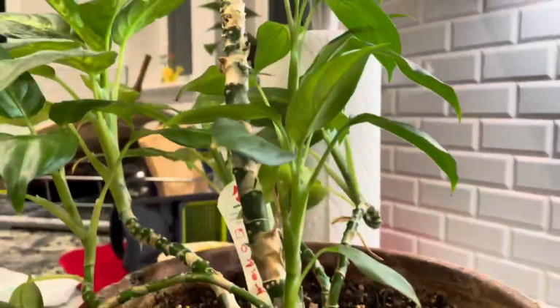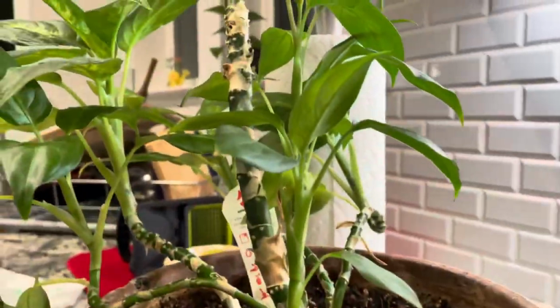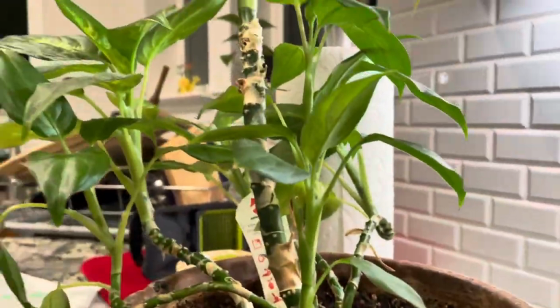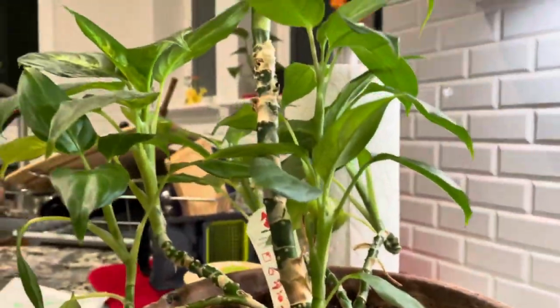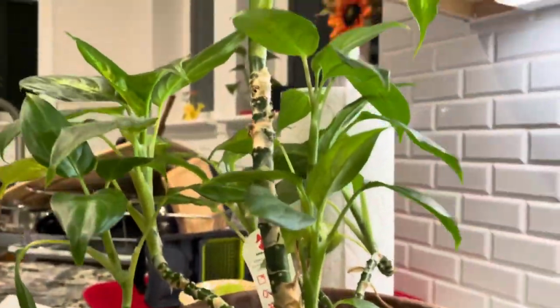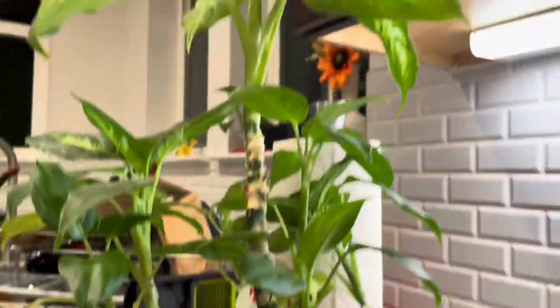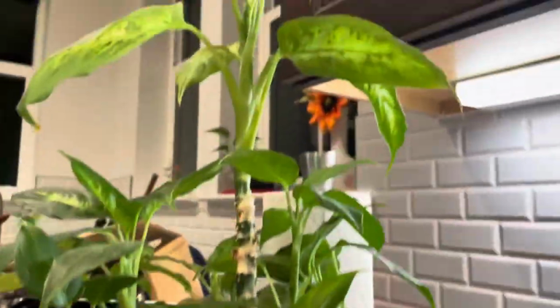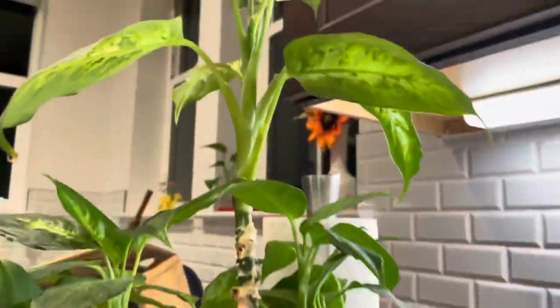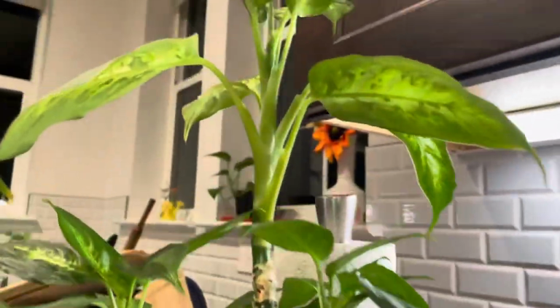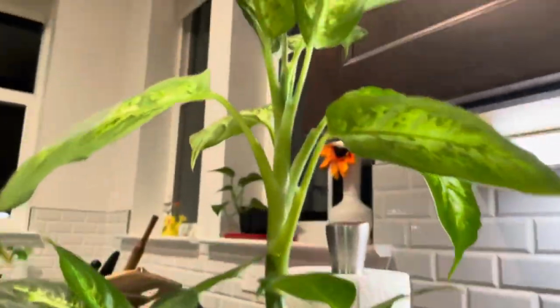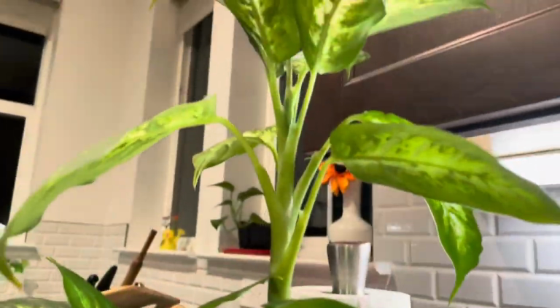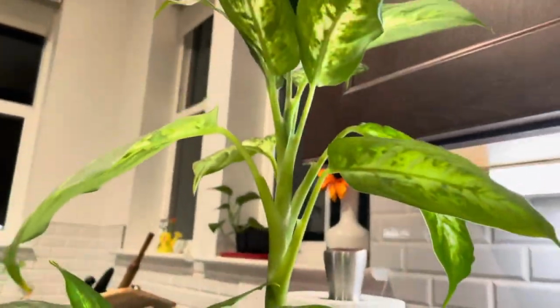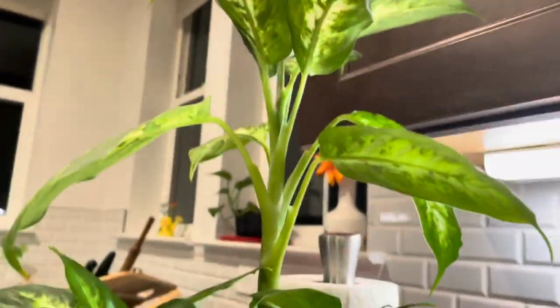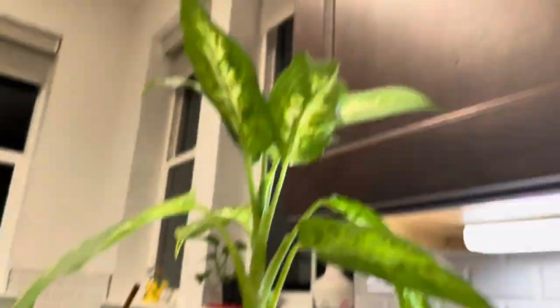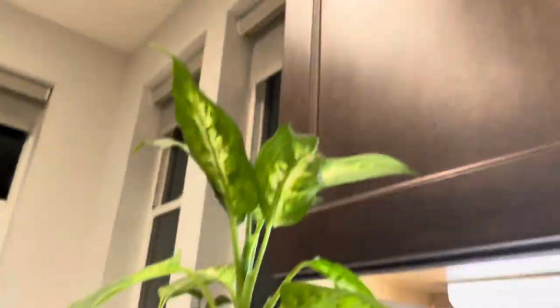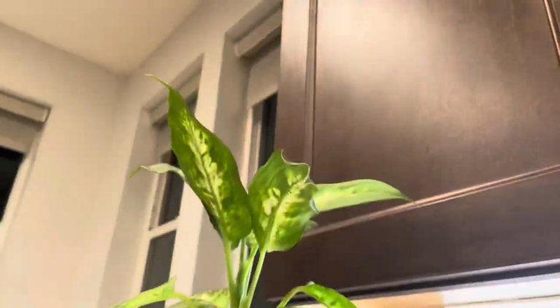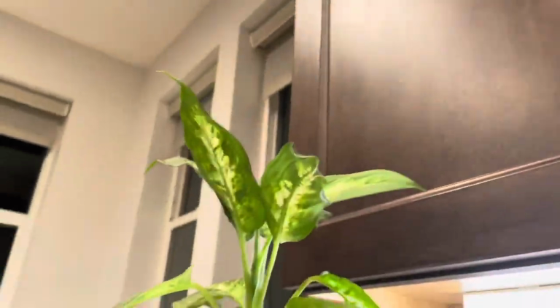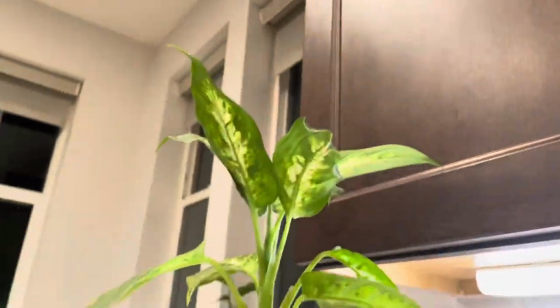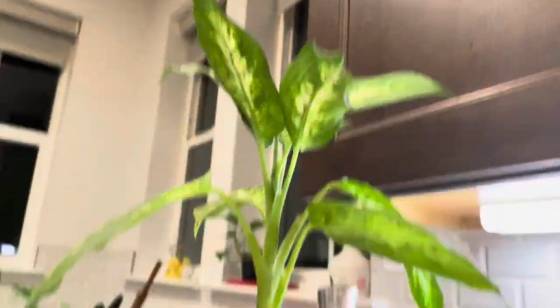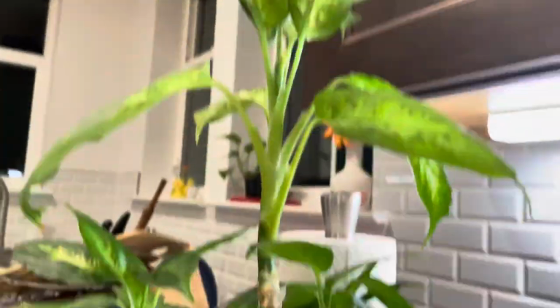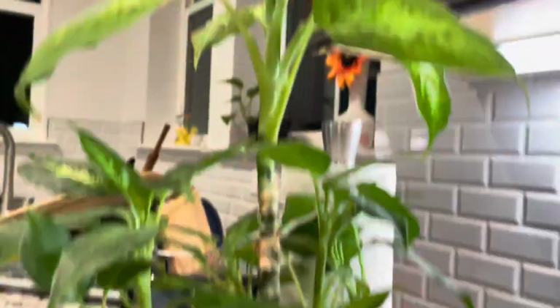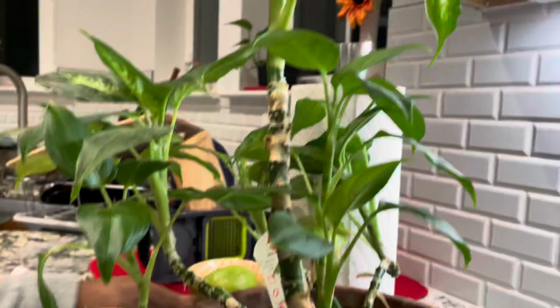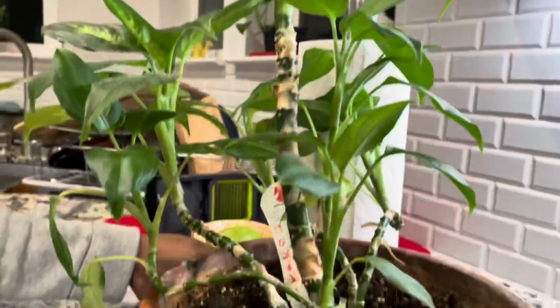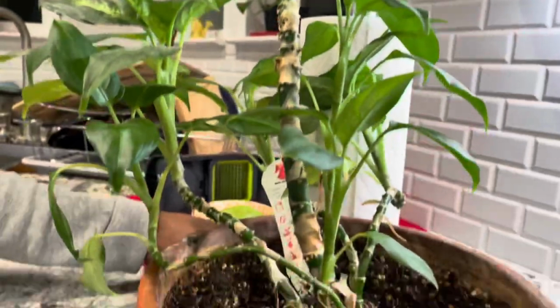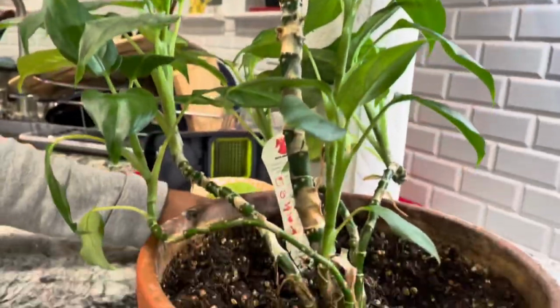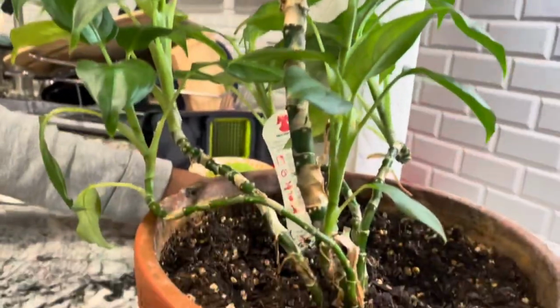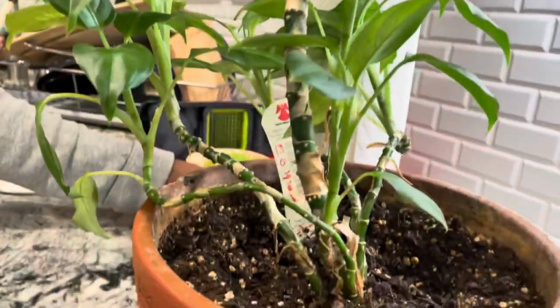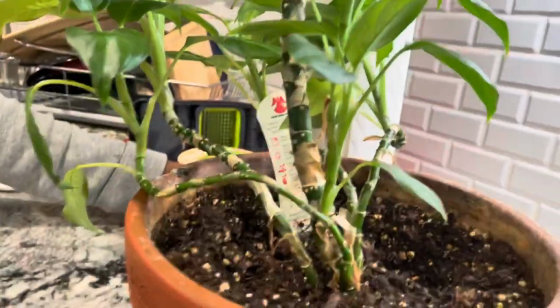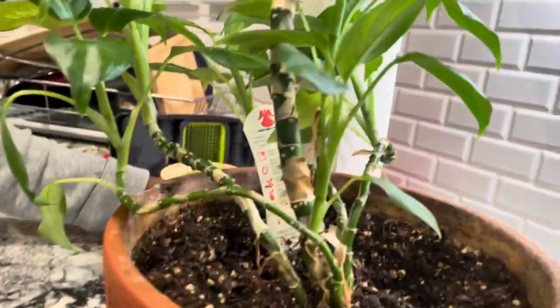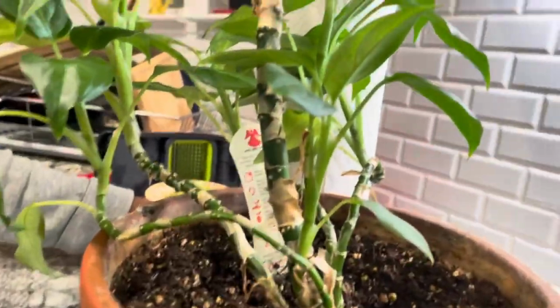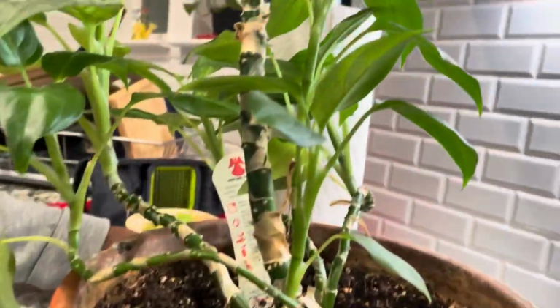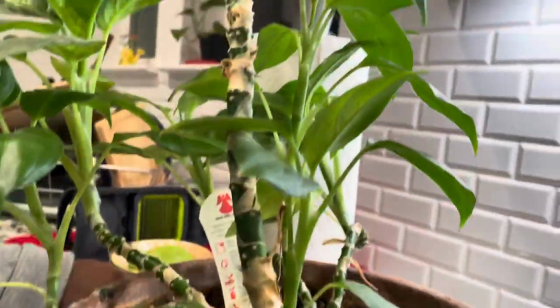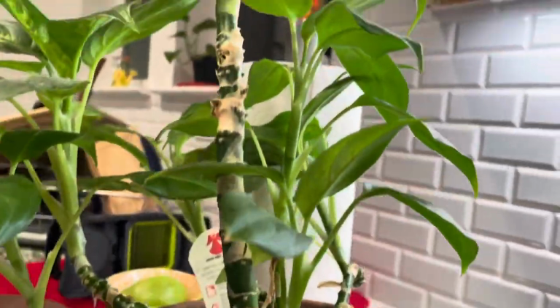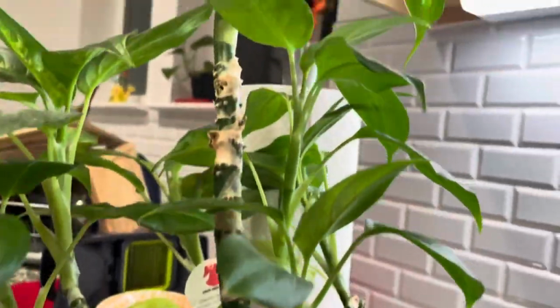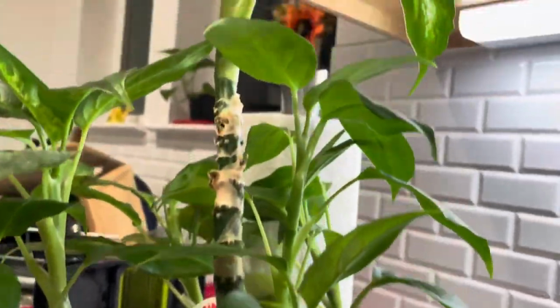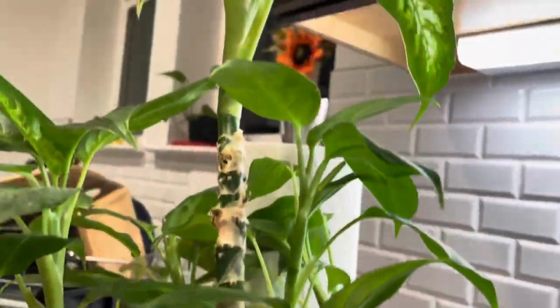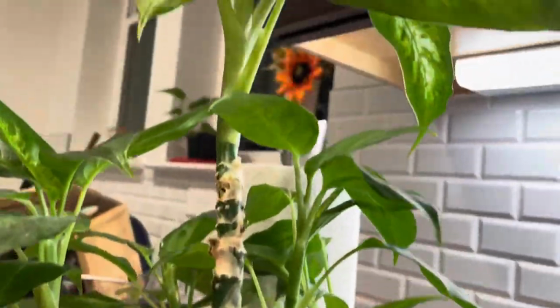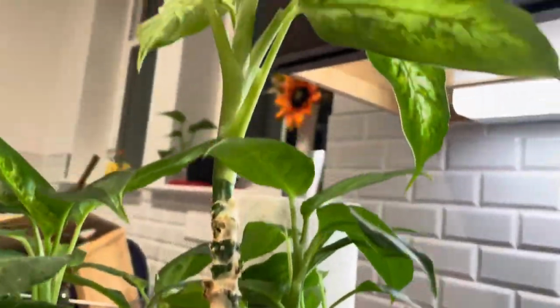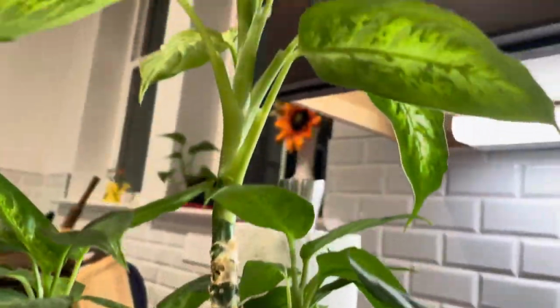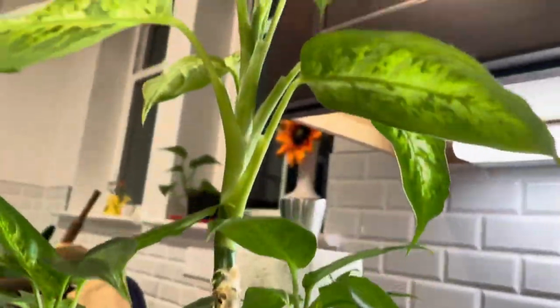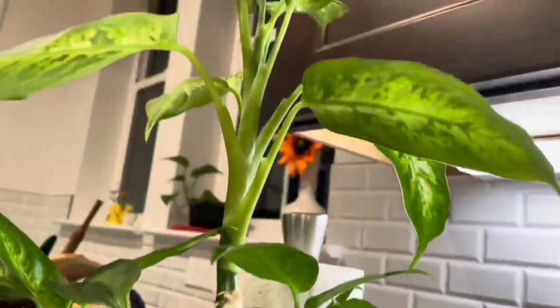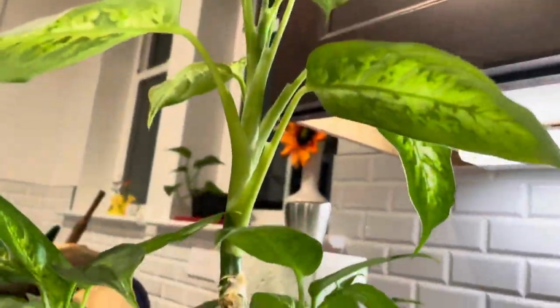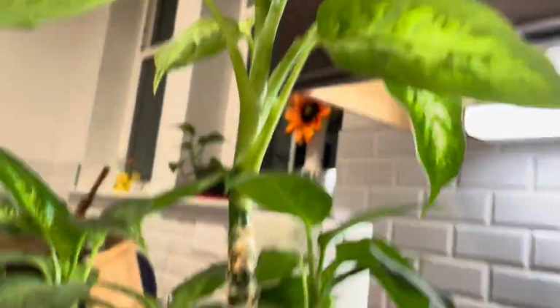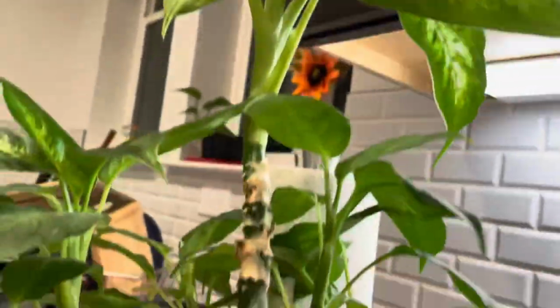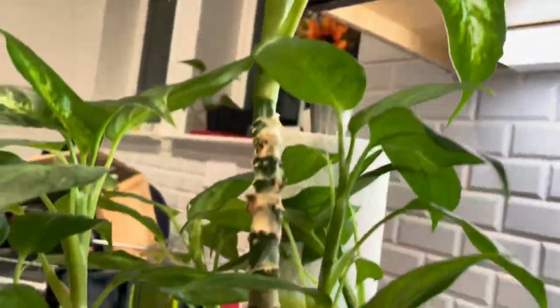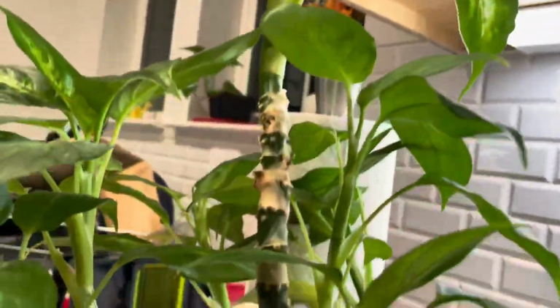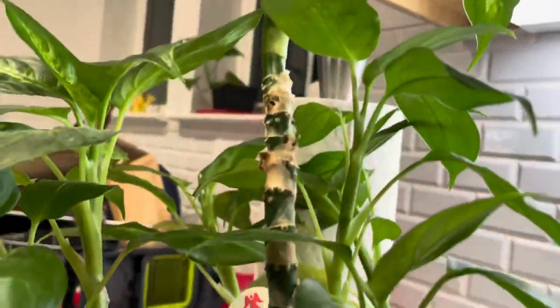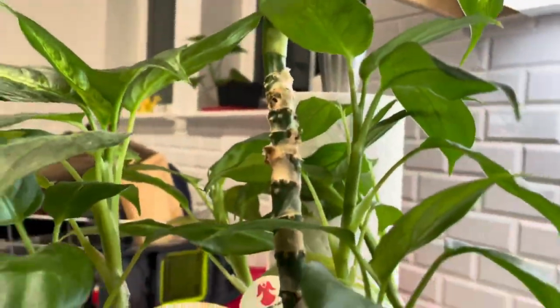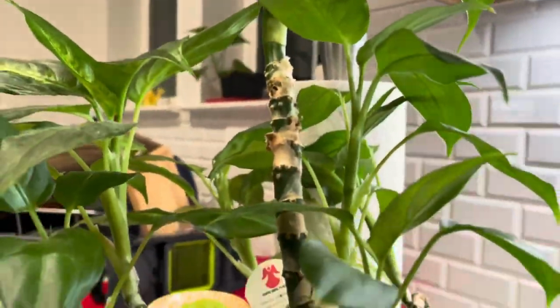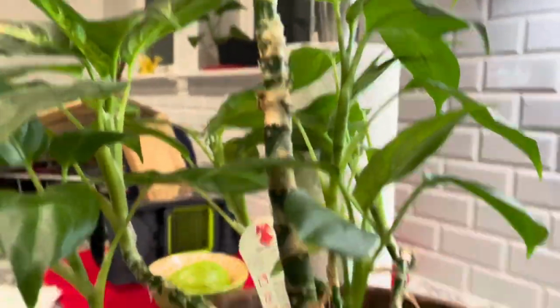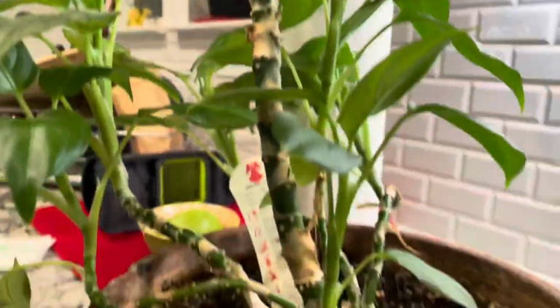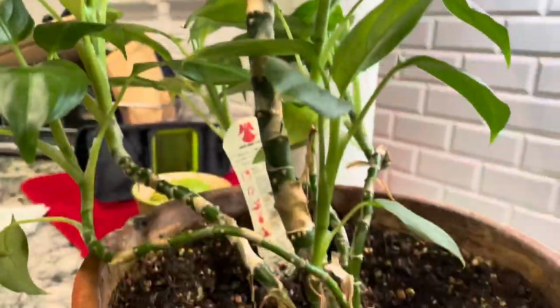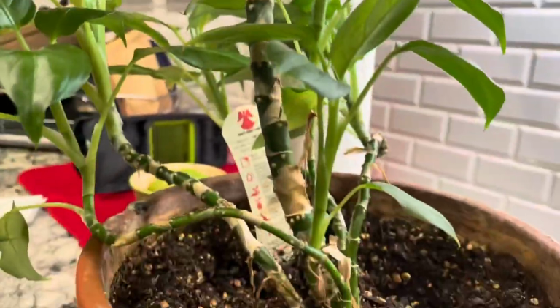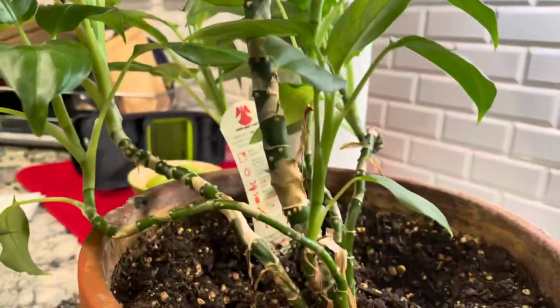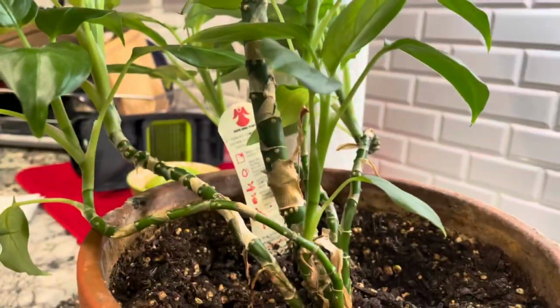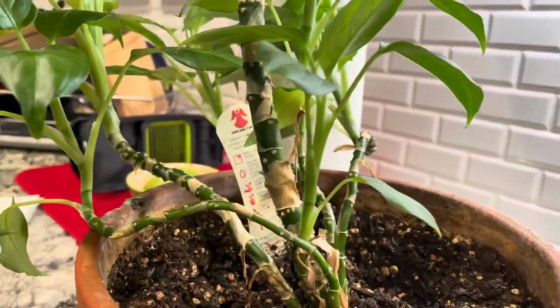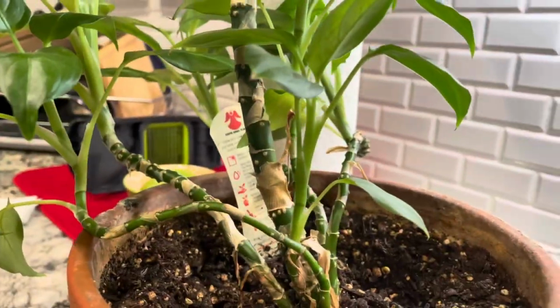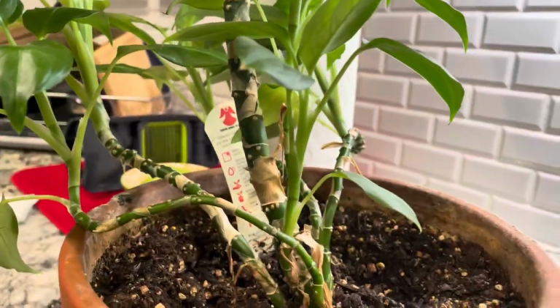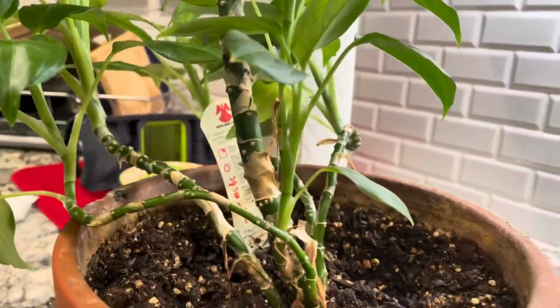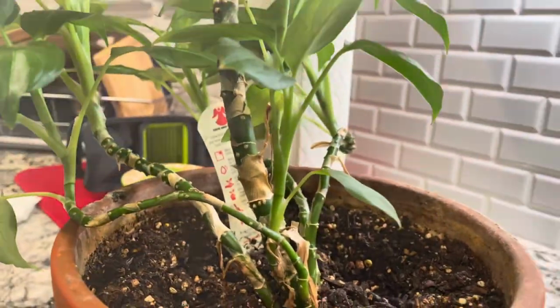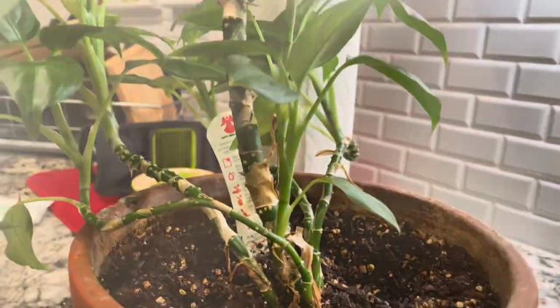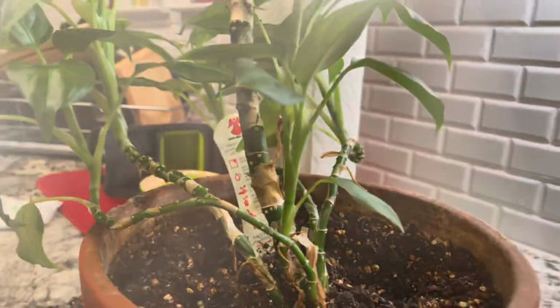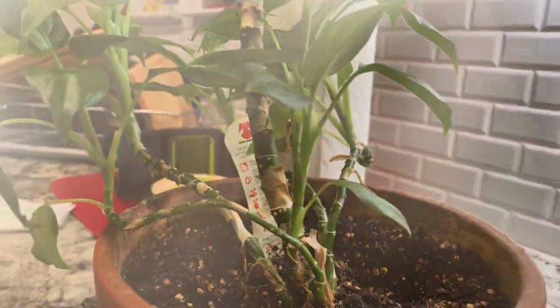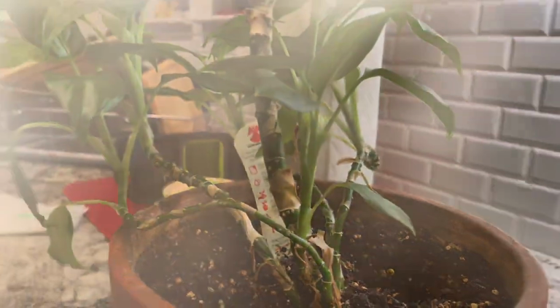What do you guys think about the plant, too? It's a nice plant. It's like chimera trees.